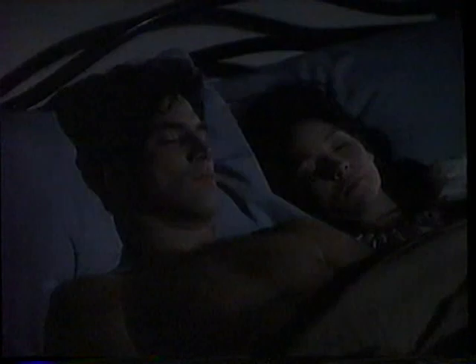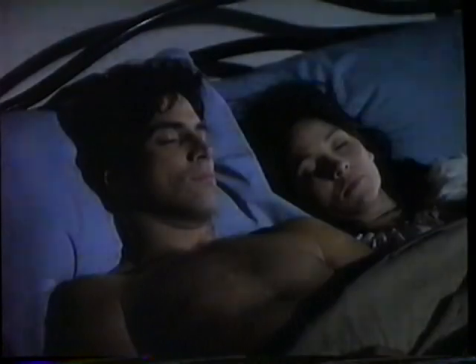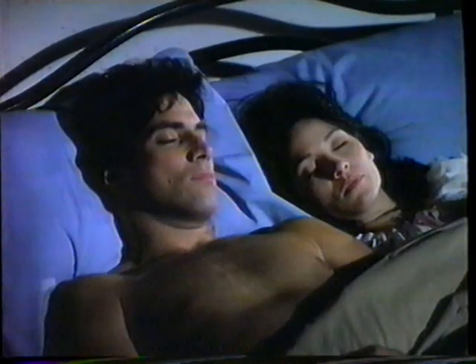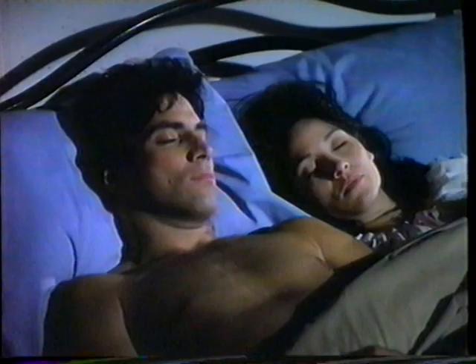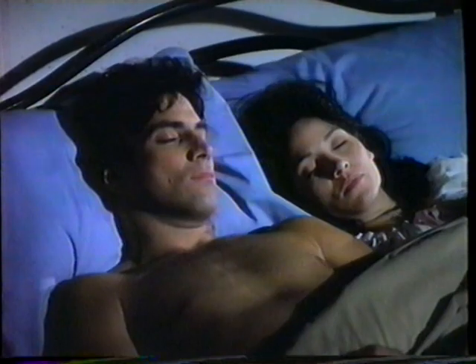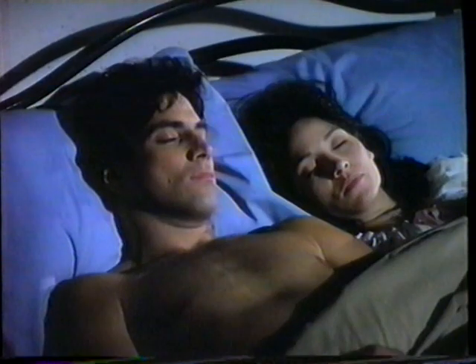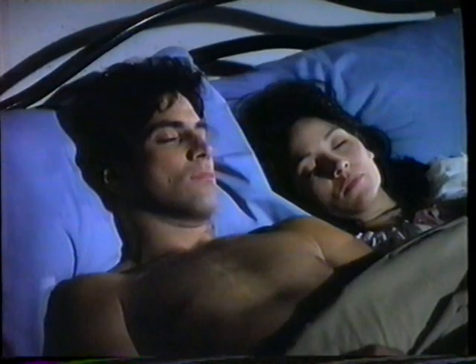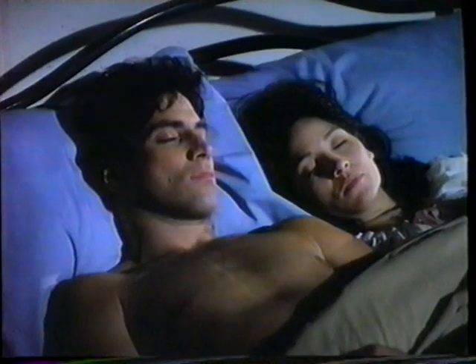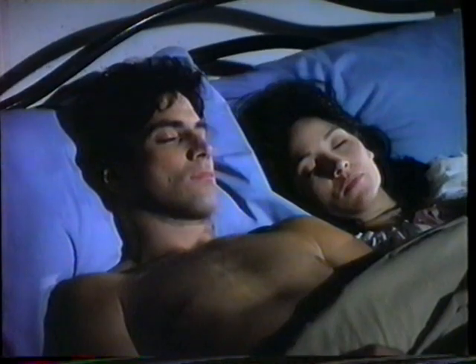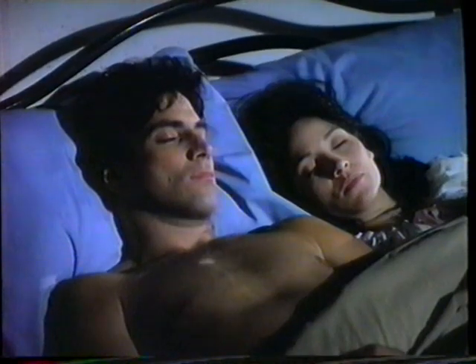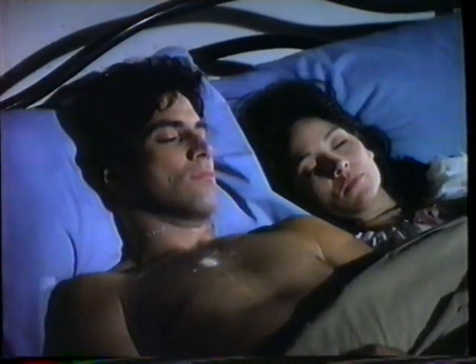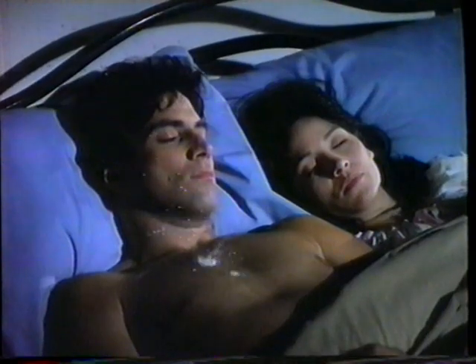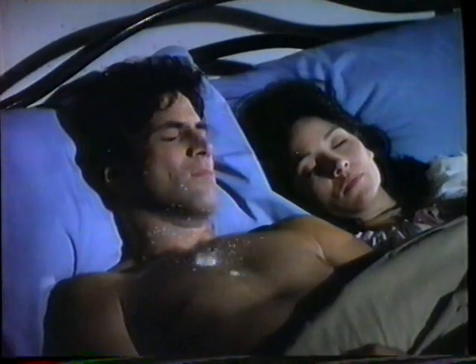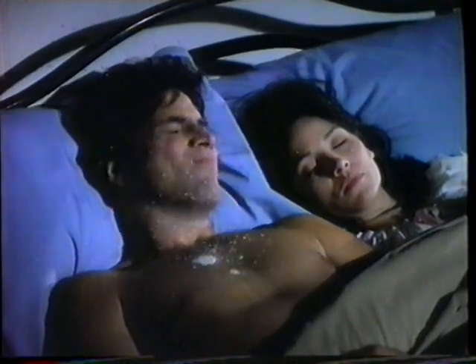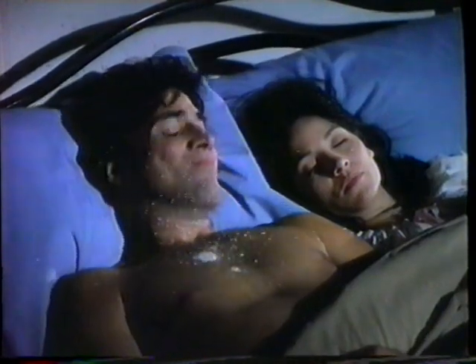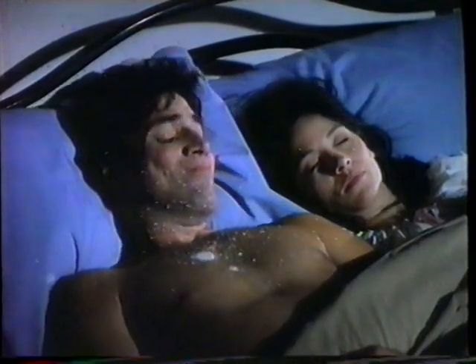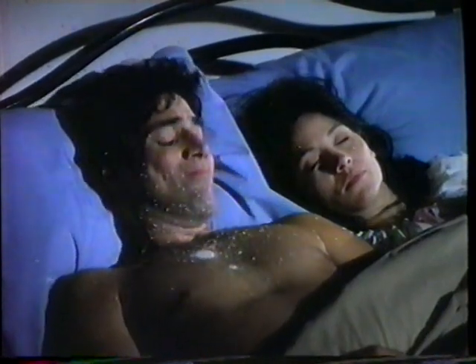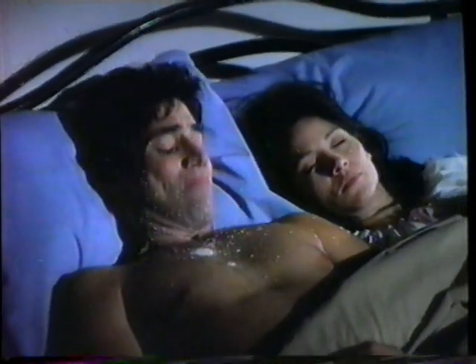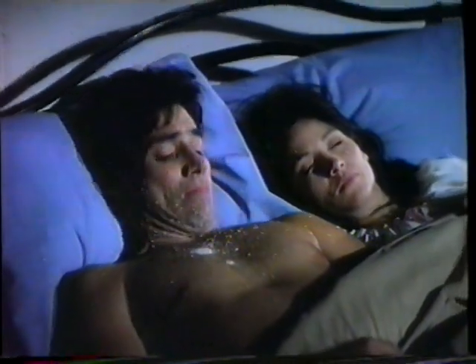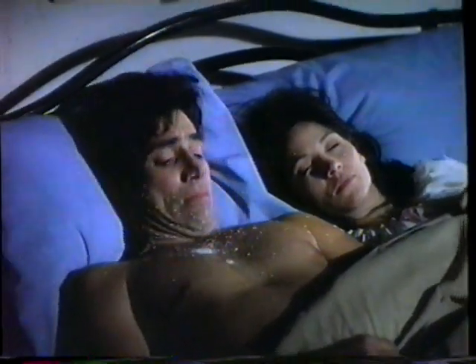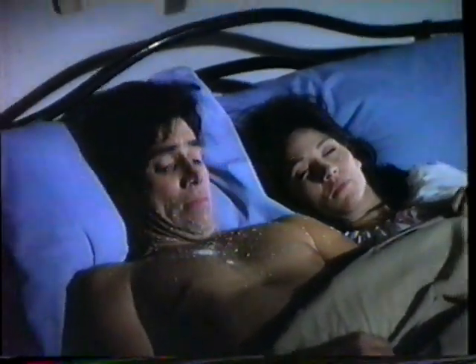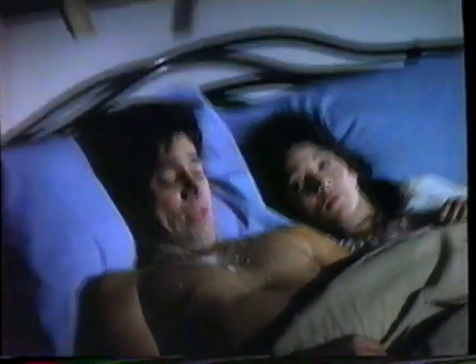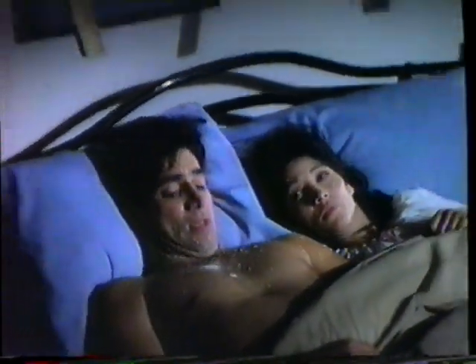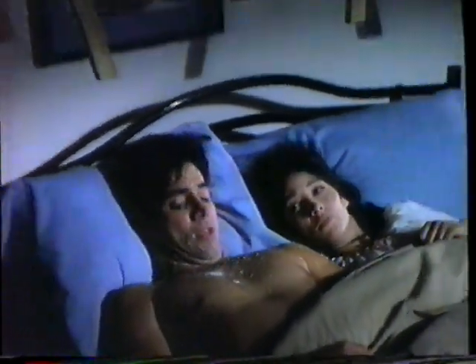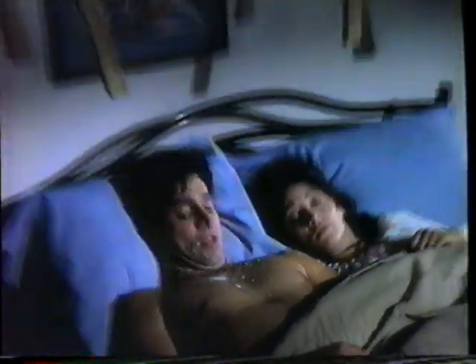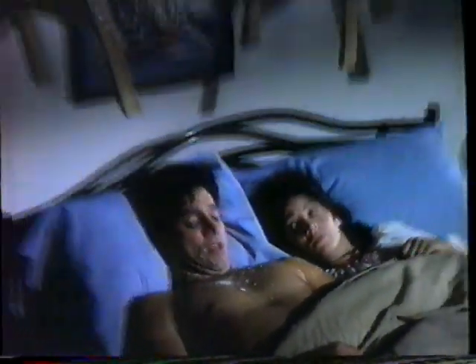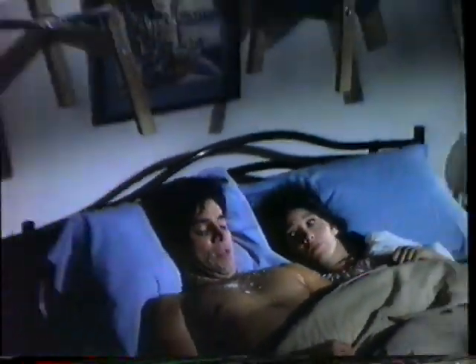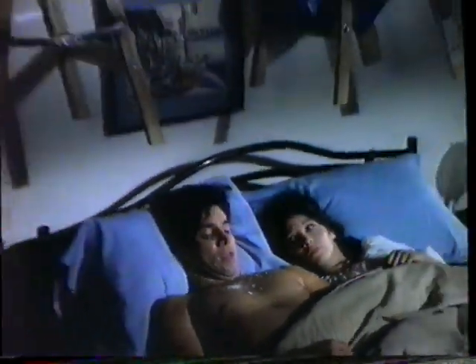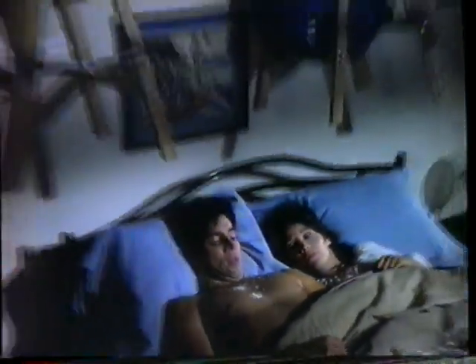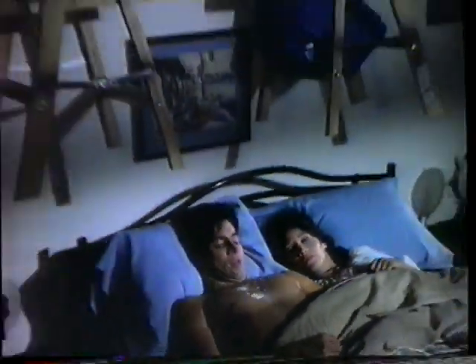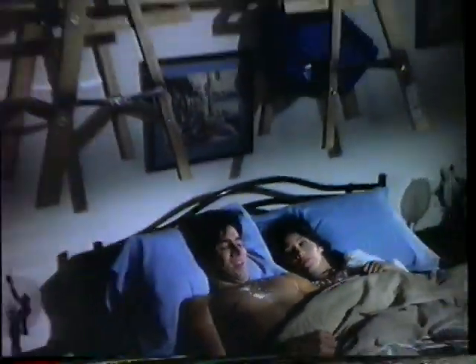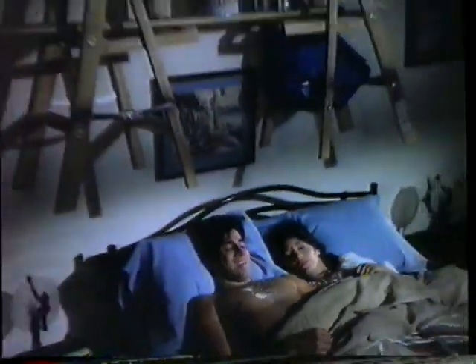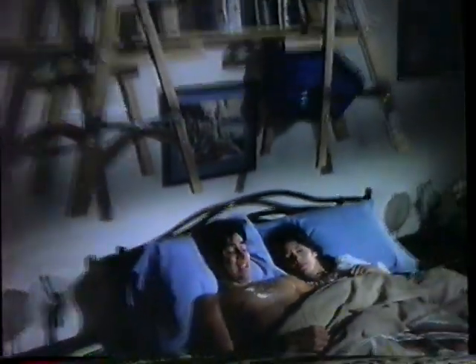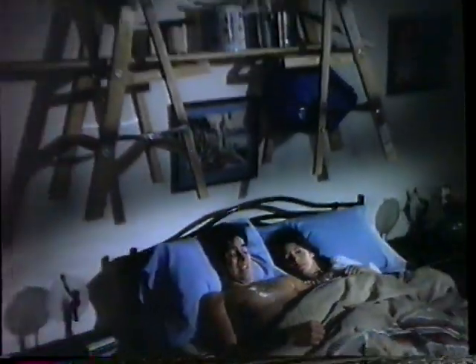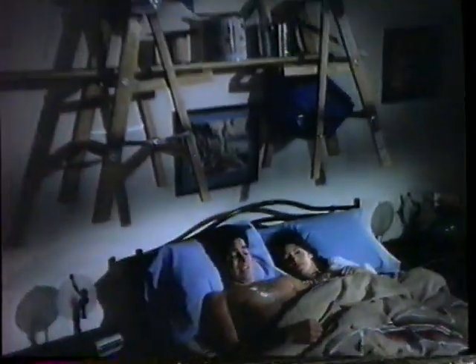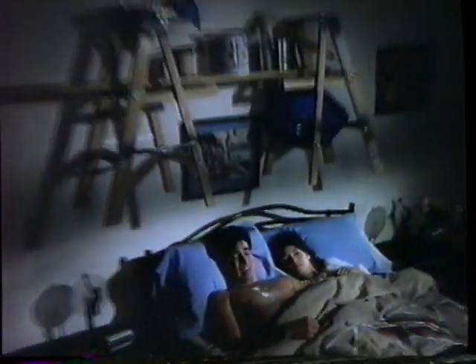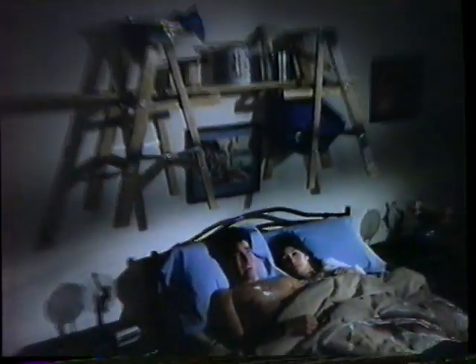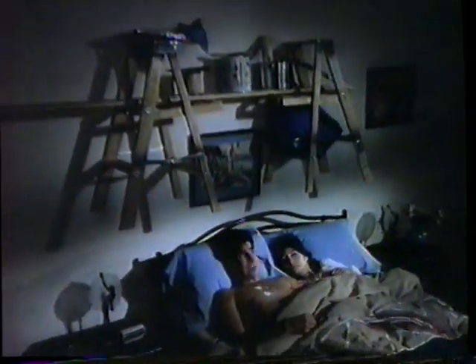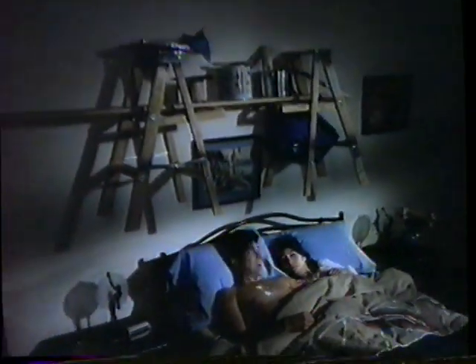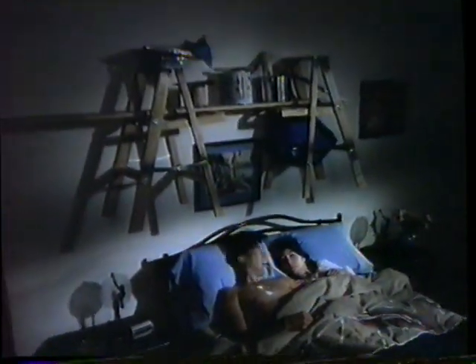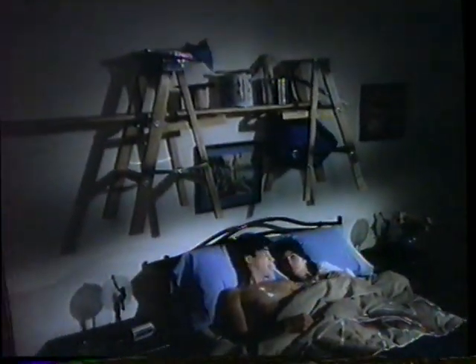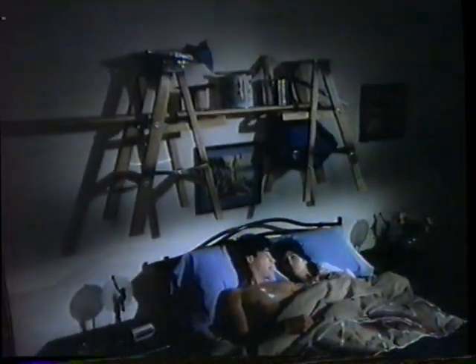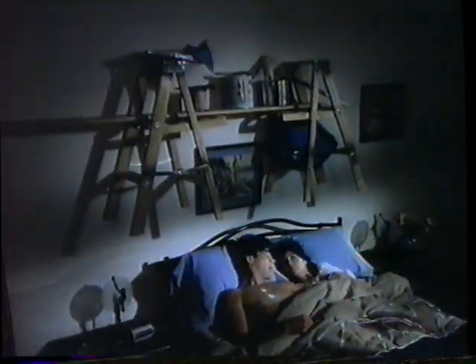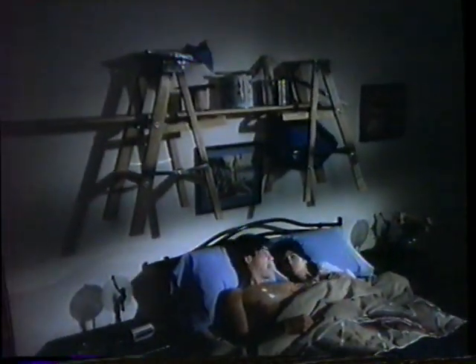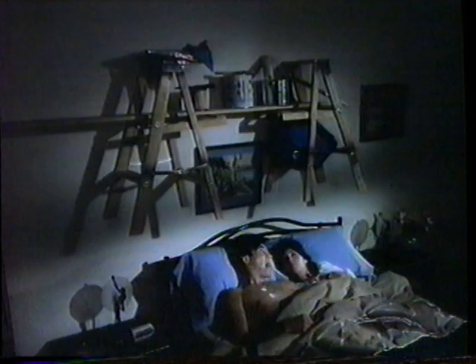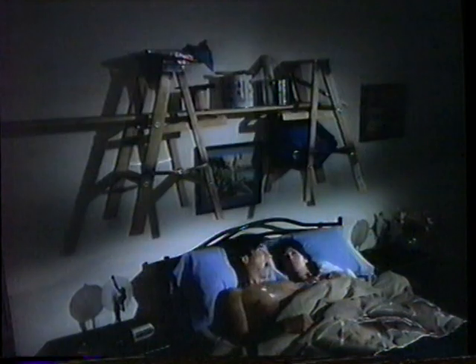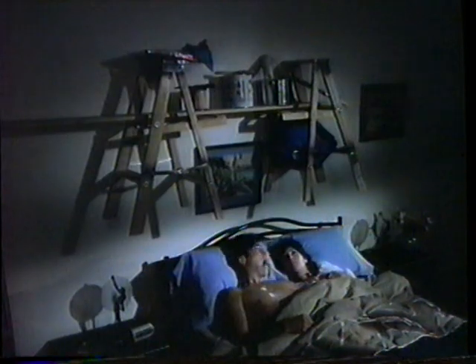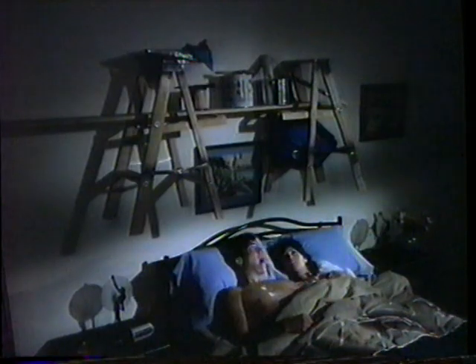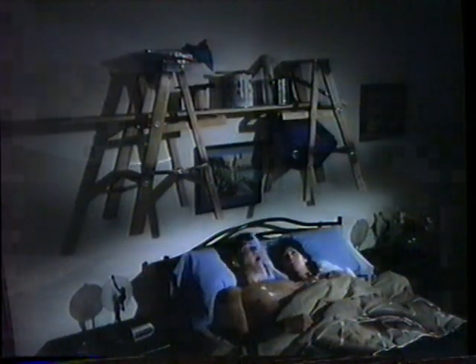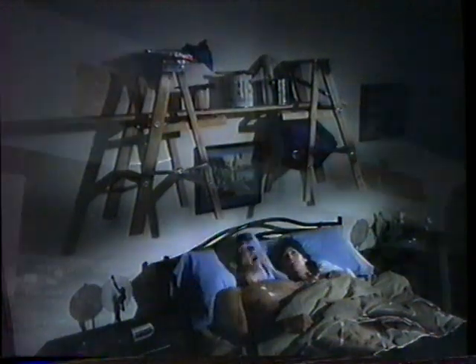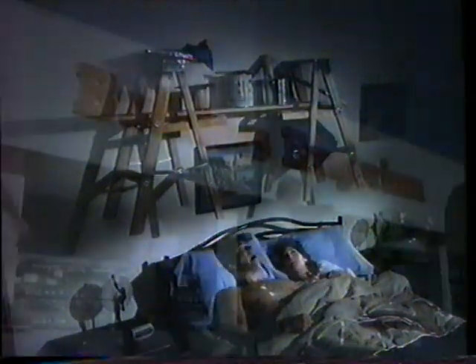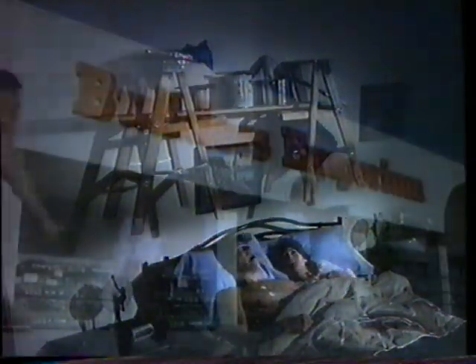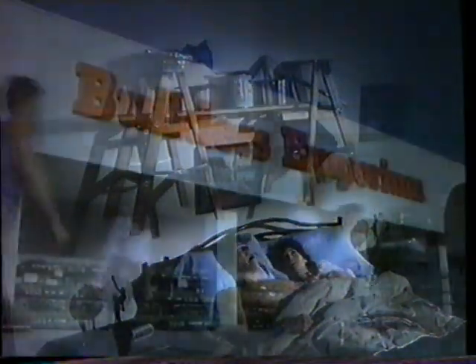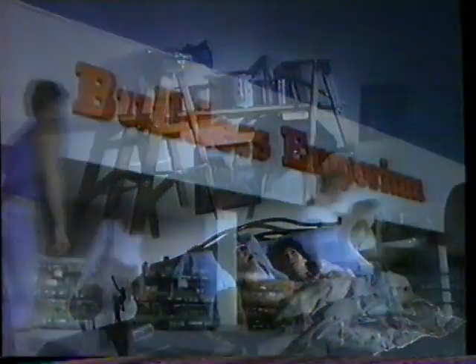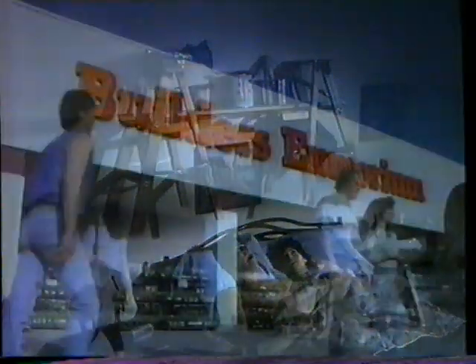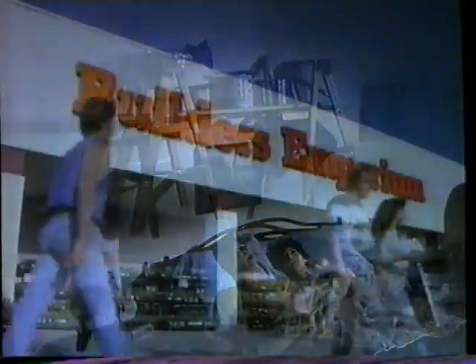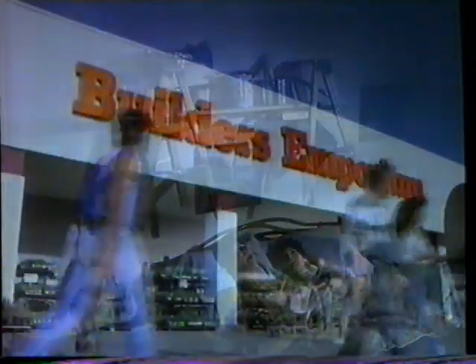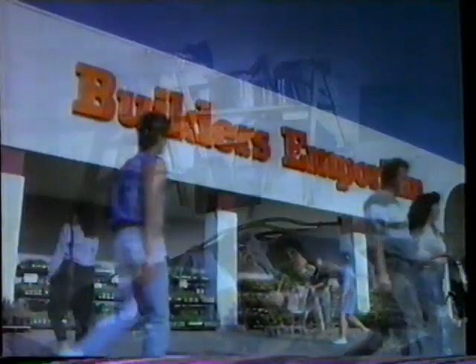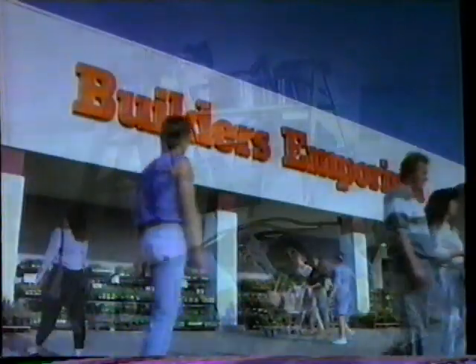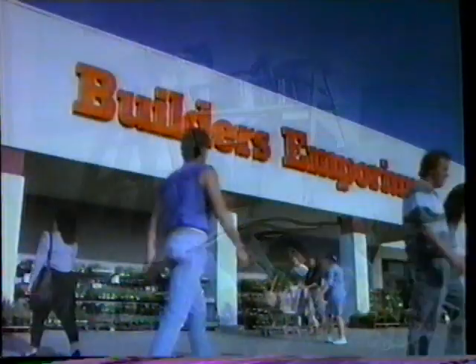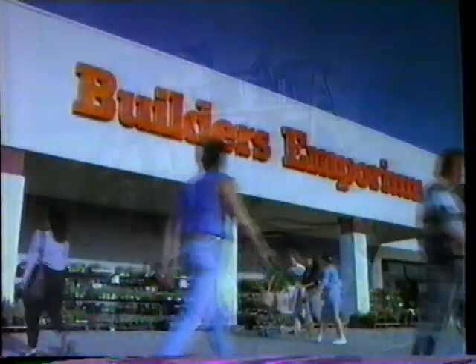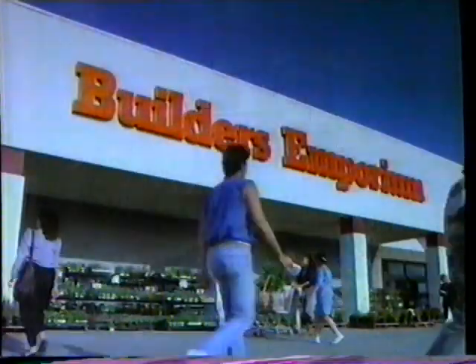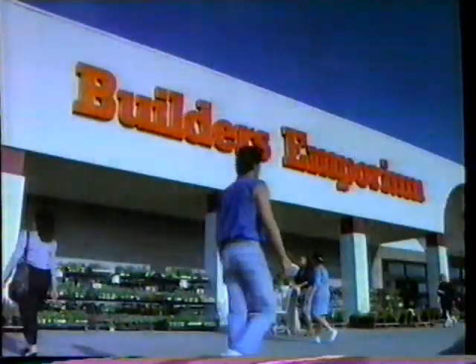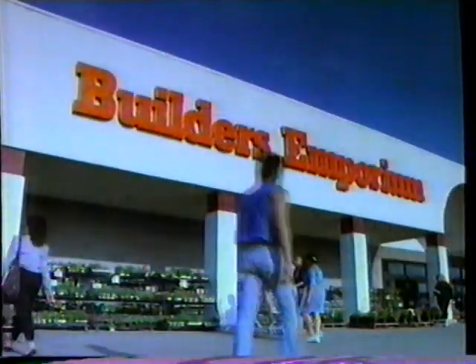It's the weekend. You've got a big project hanging over your head. You need a store nearby that can help you out from under, fast.